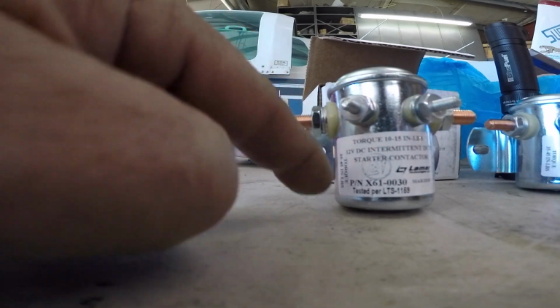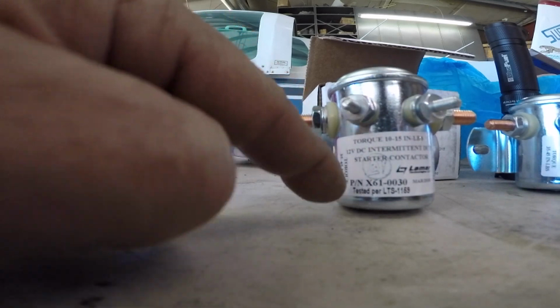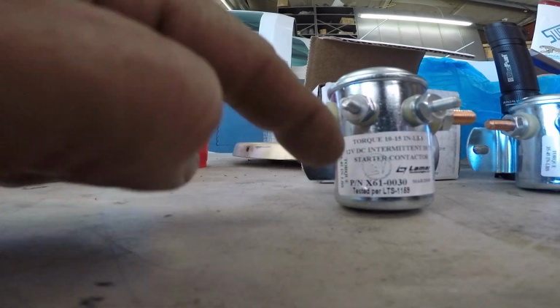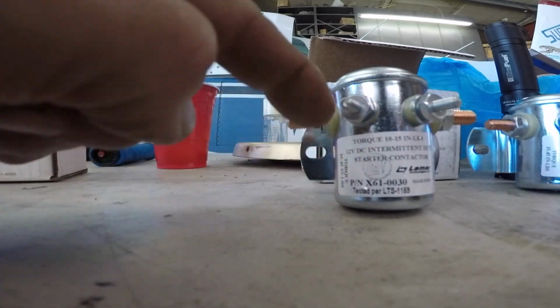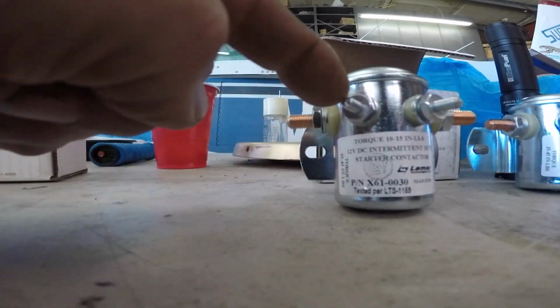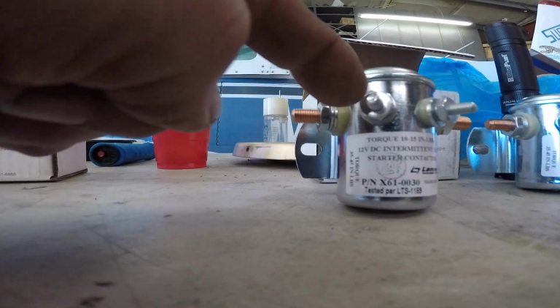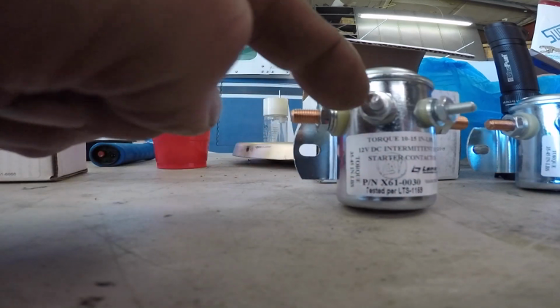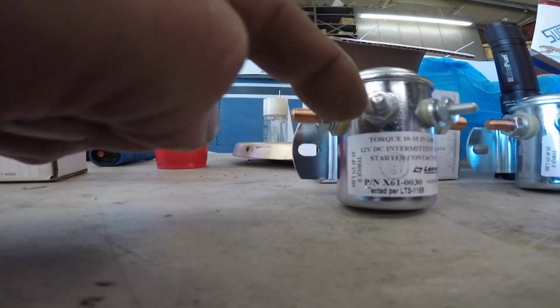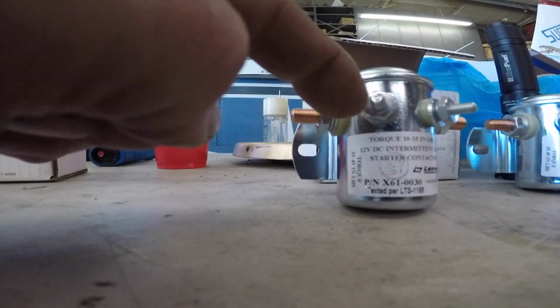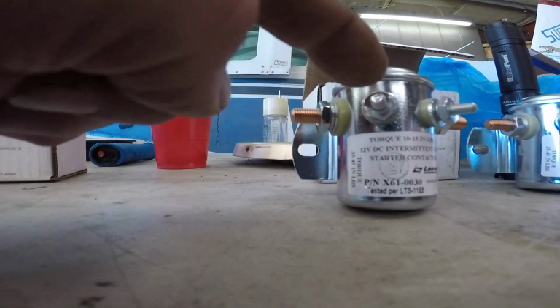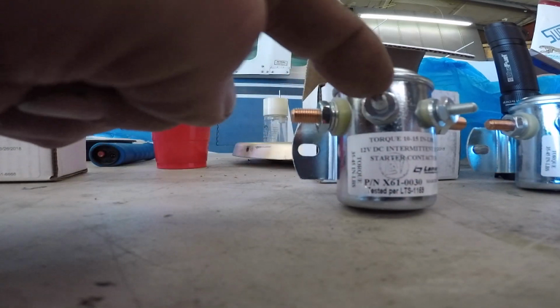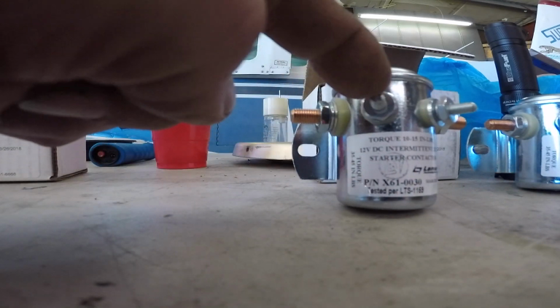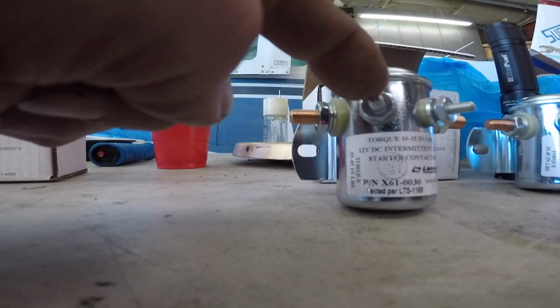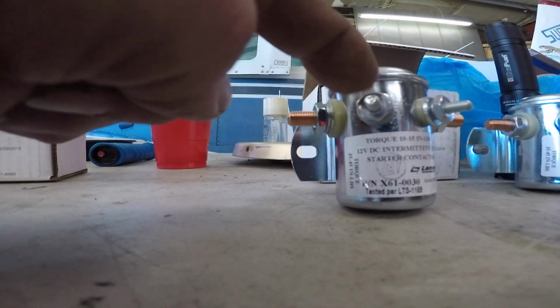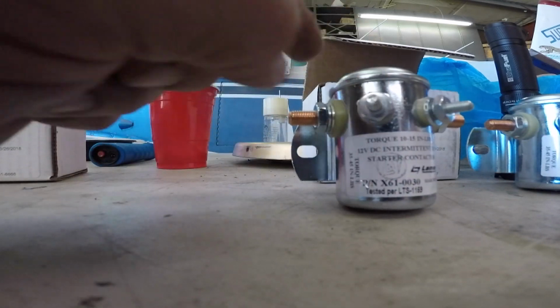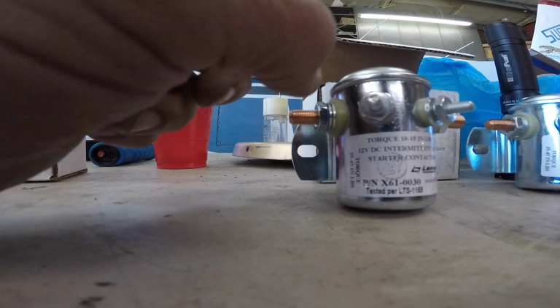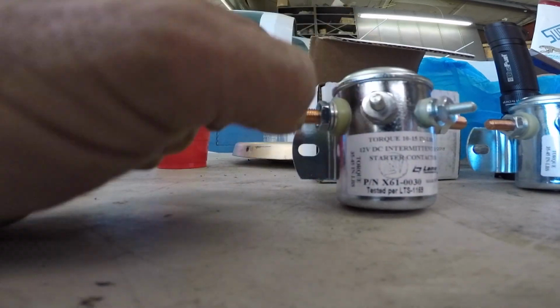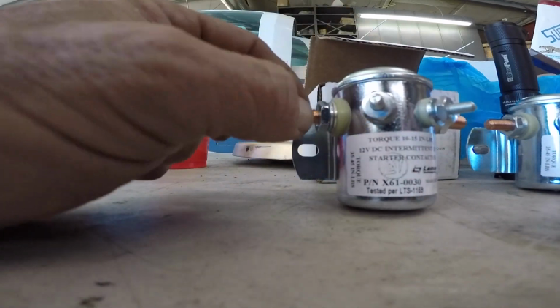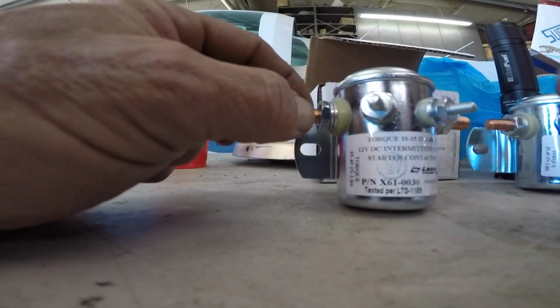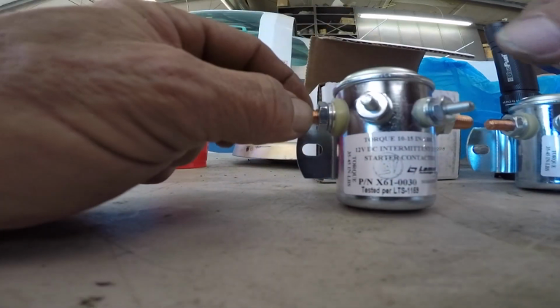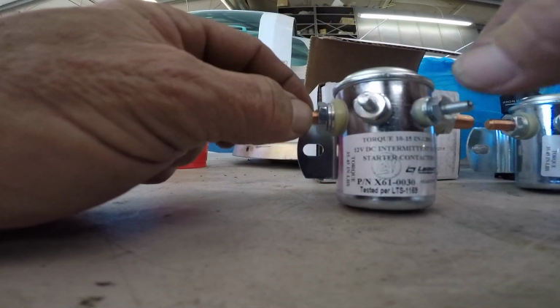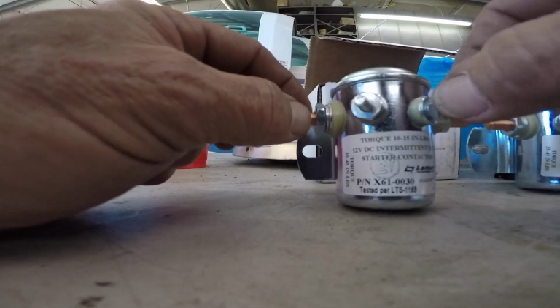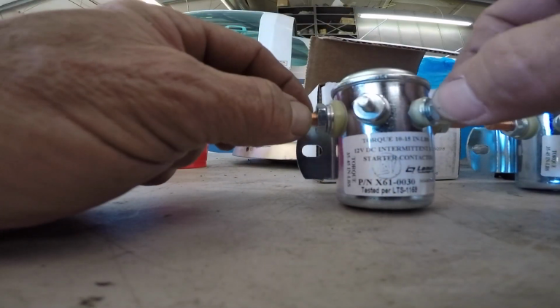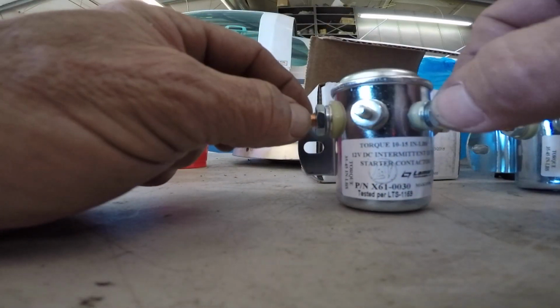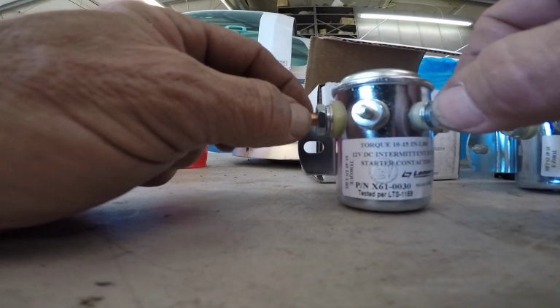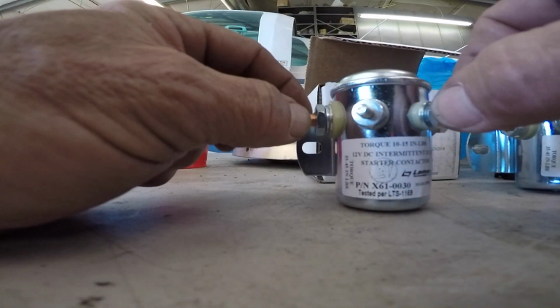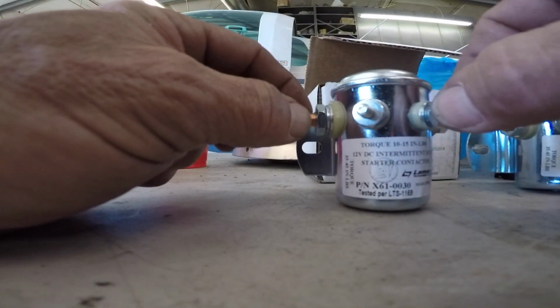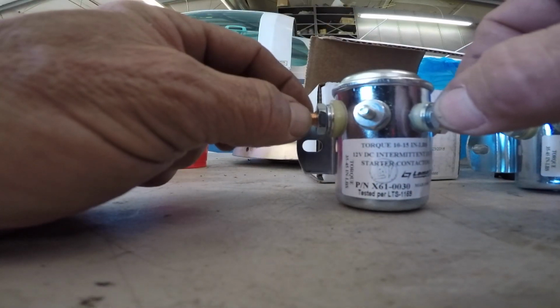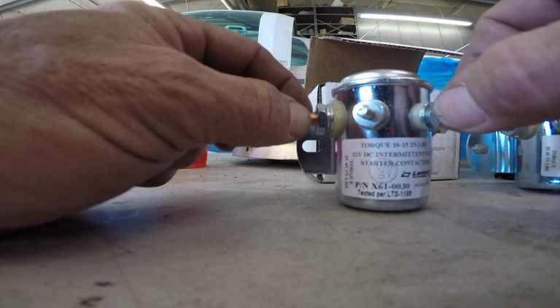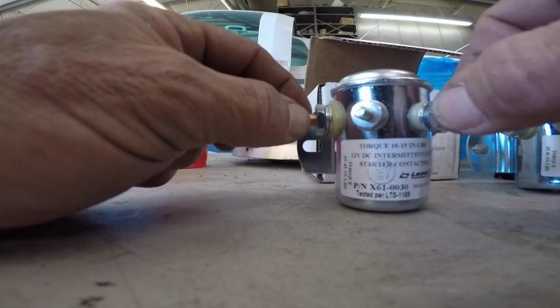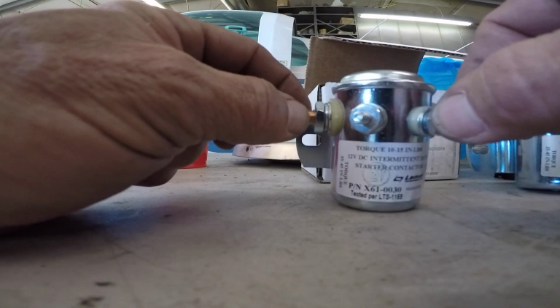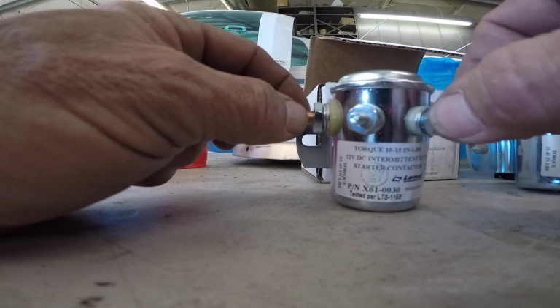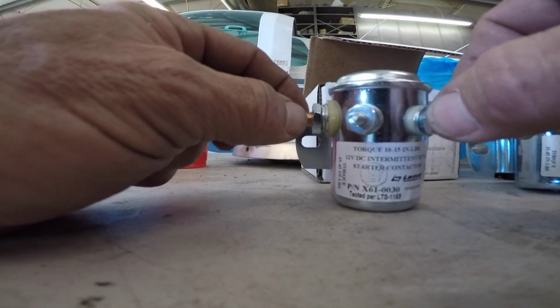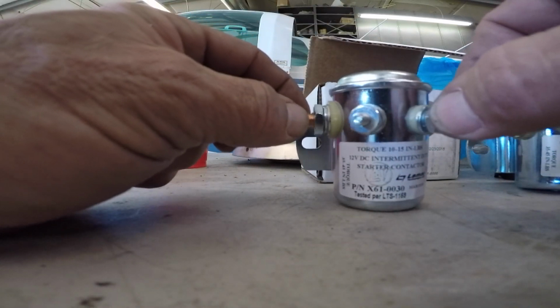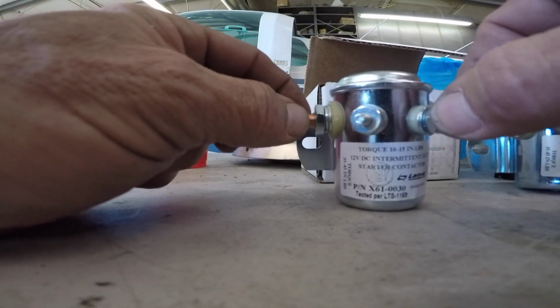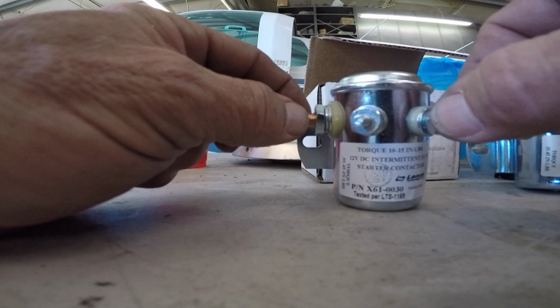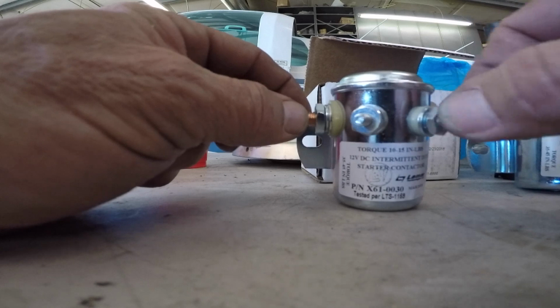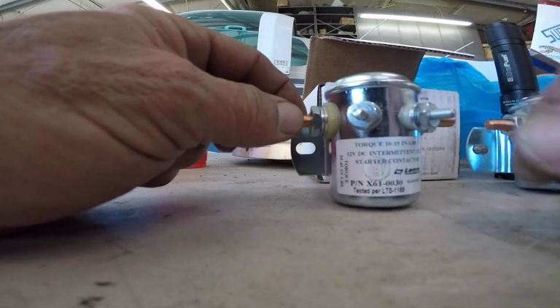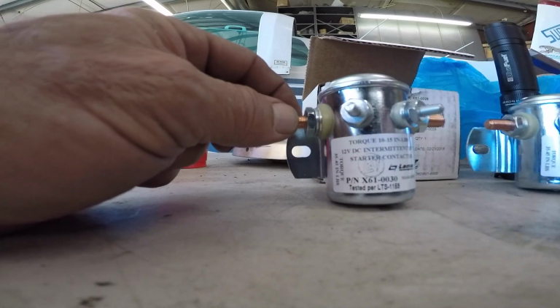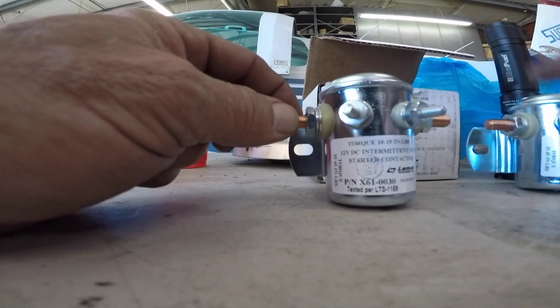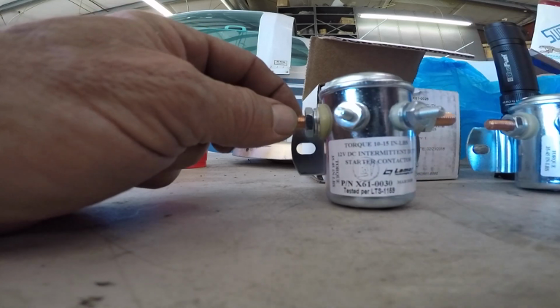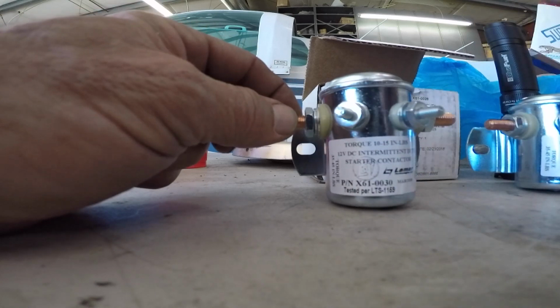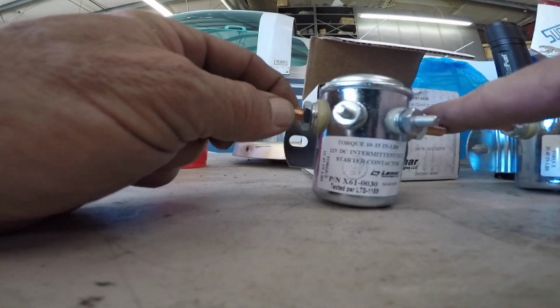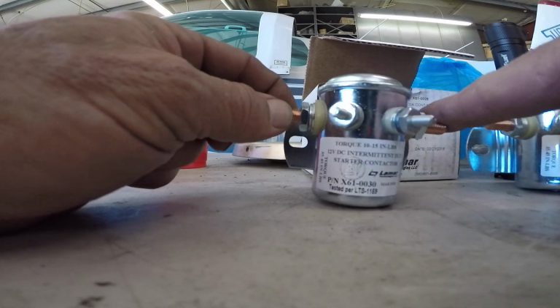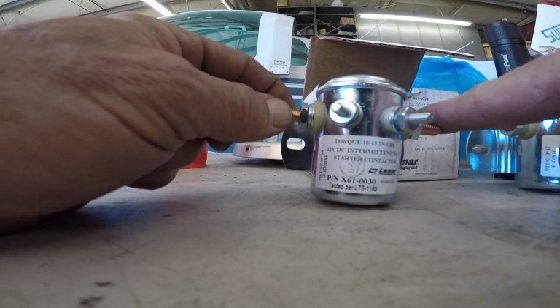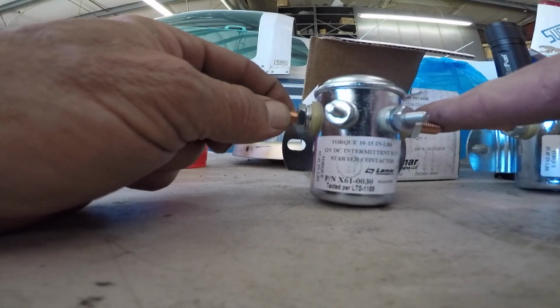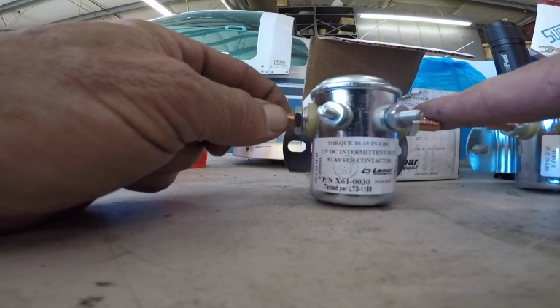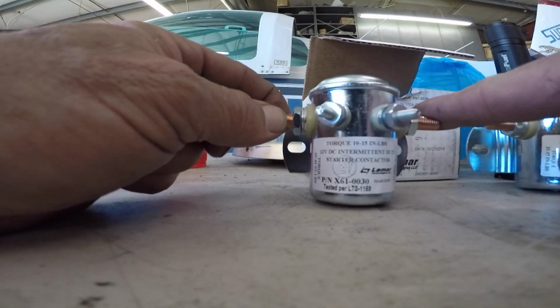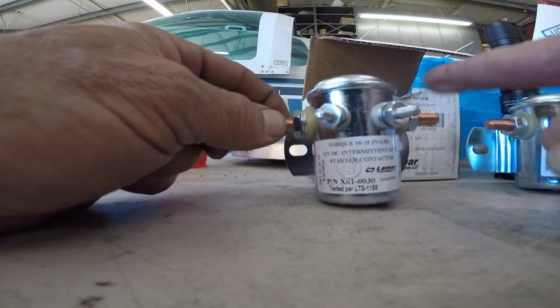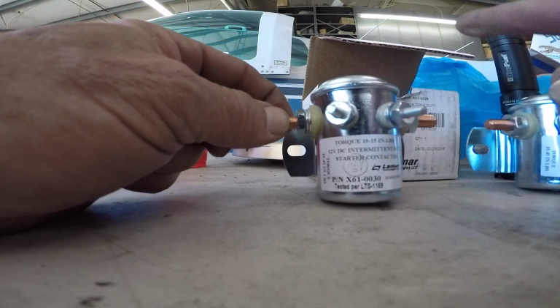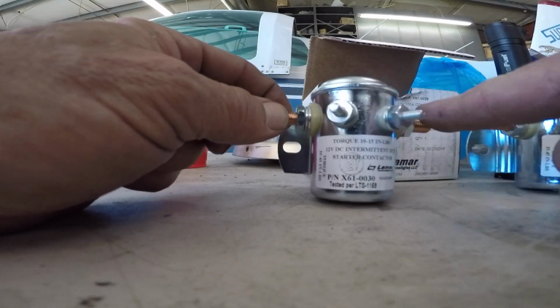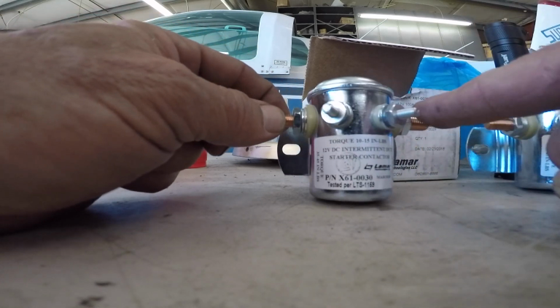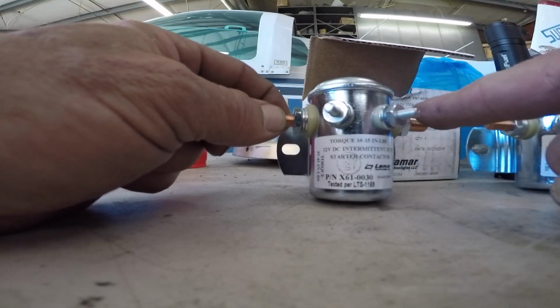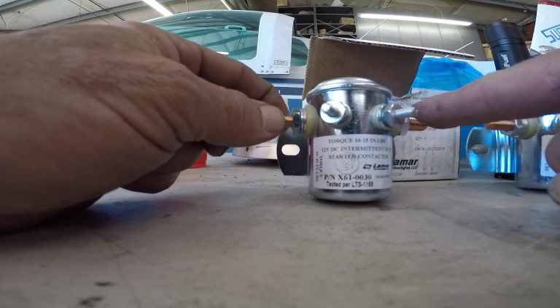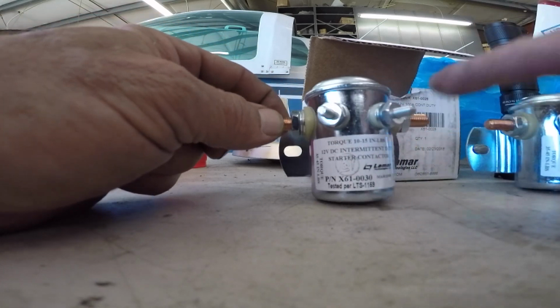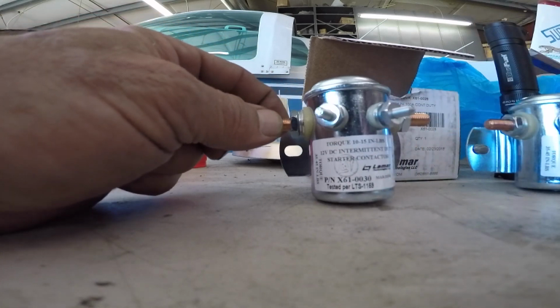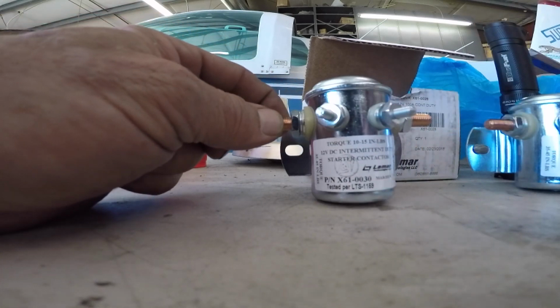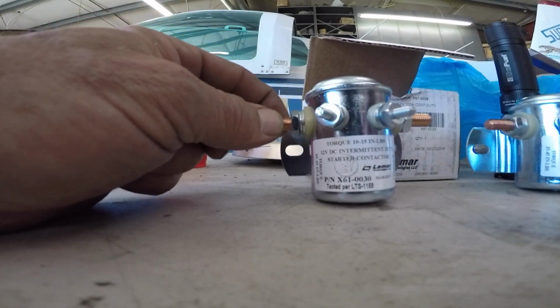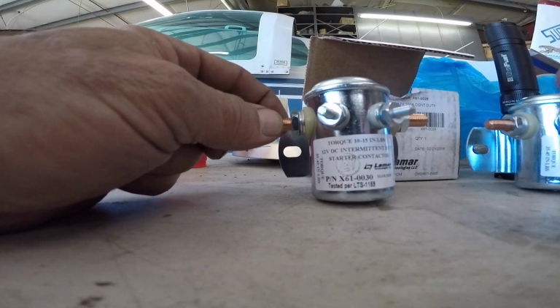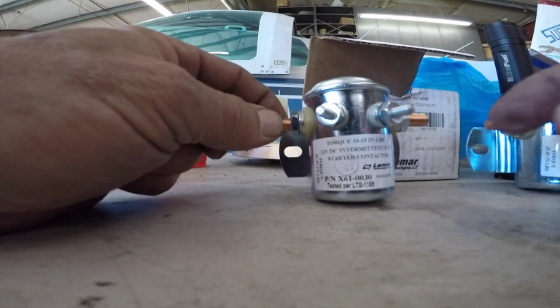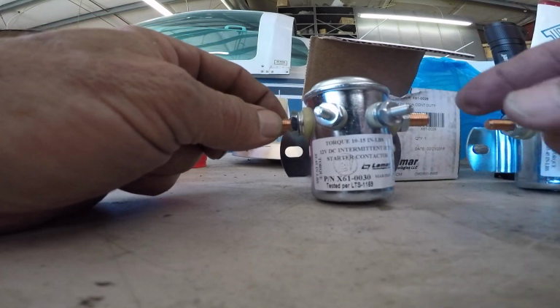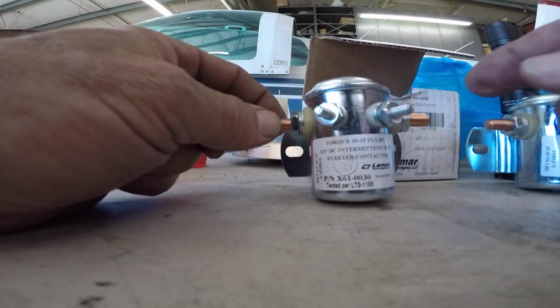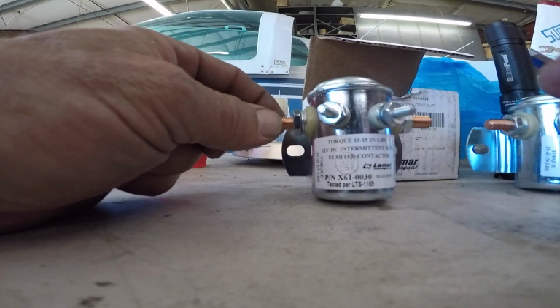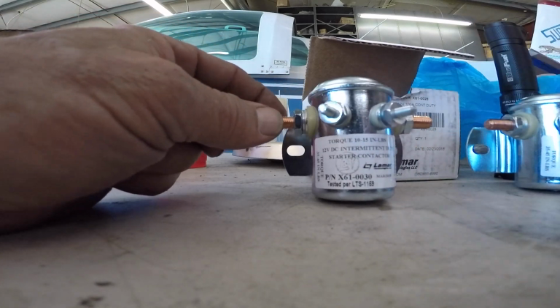The starter relay is very similar. The starter line comes in here; there is a 12-volt jumper between these two posts. Your starter button grounds this post, and then that runs to the starter line.